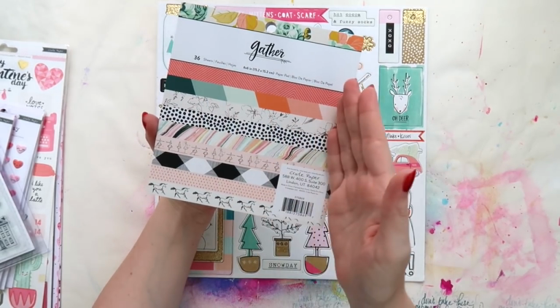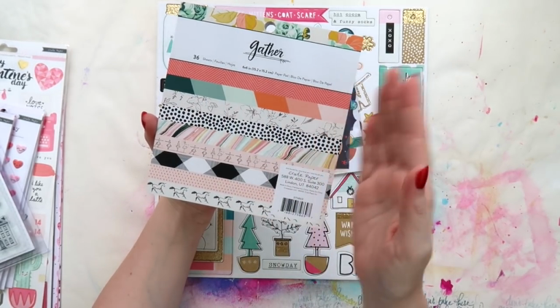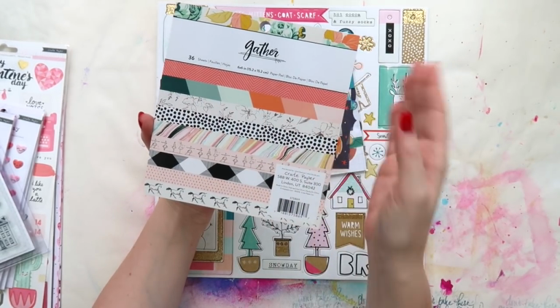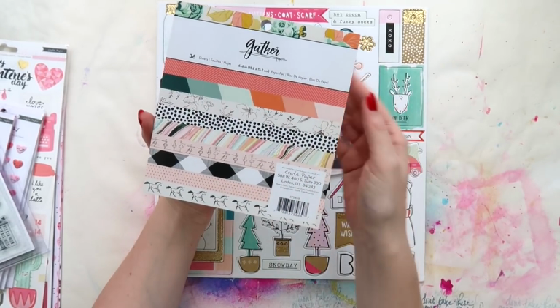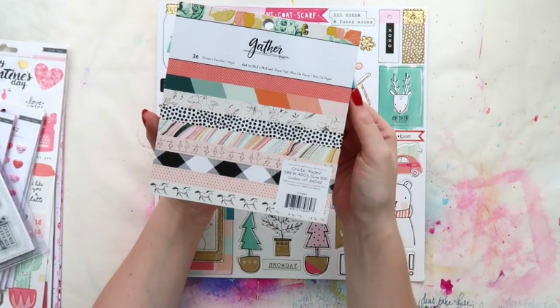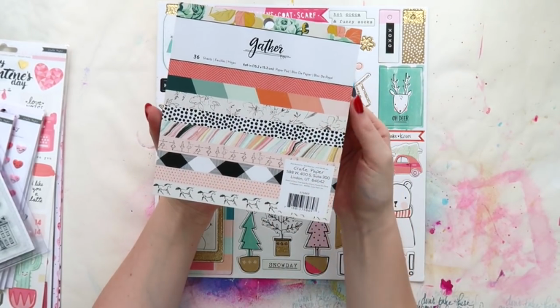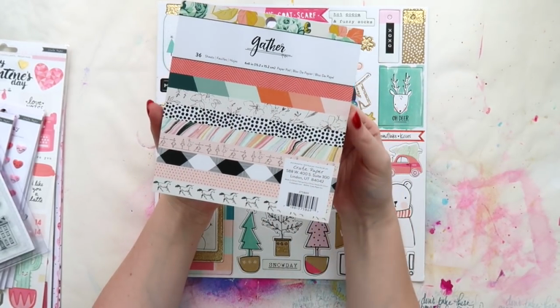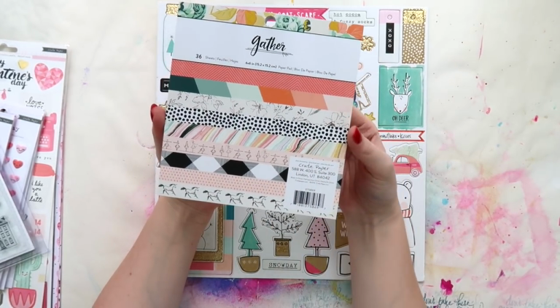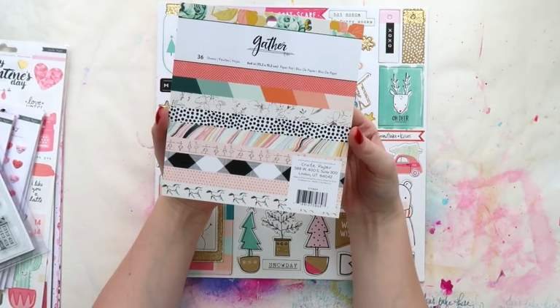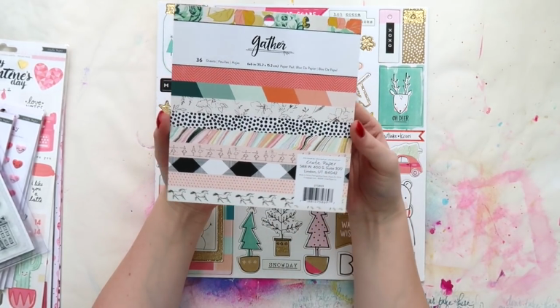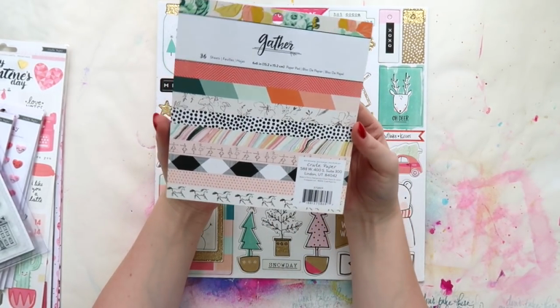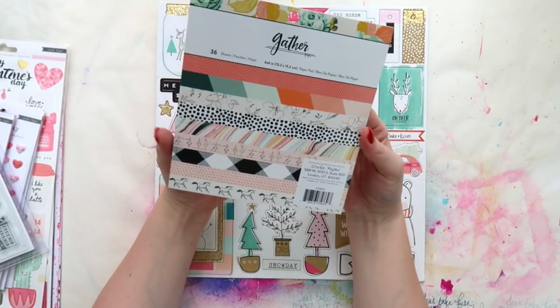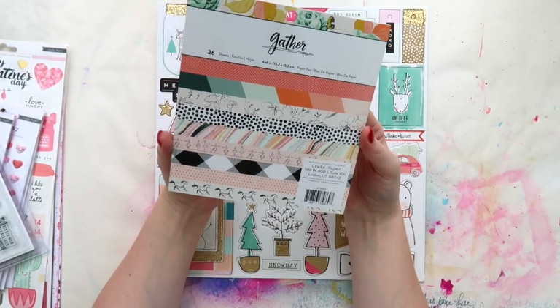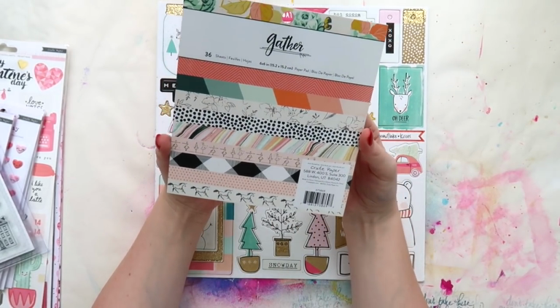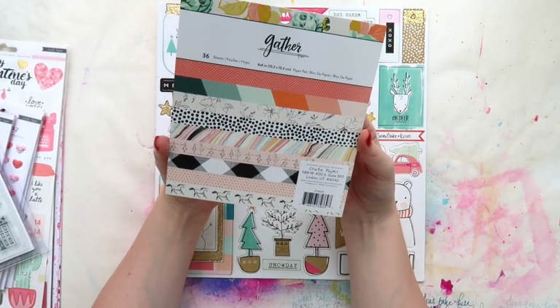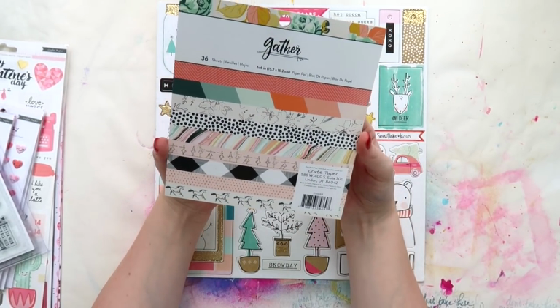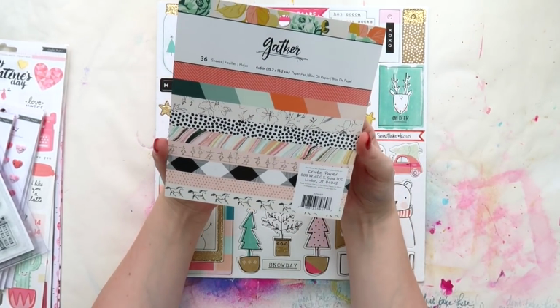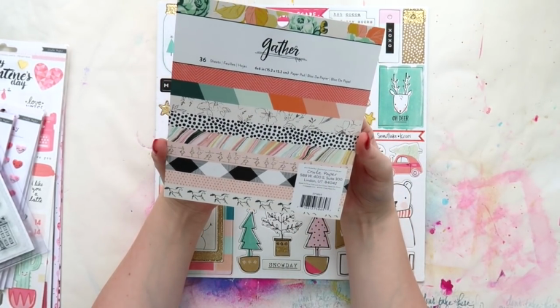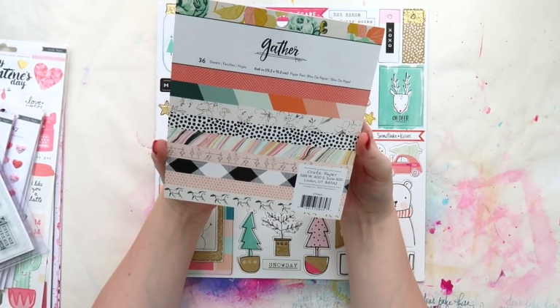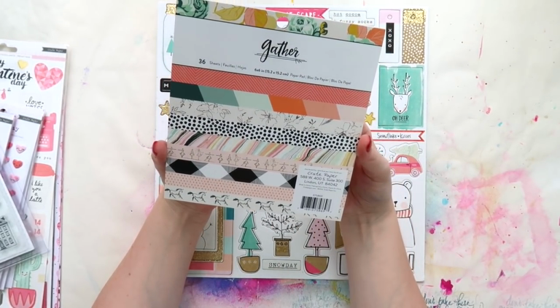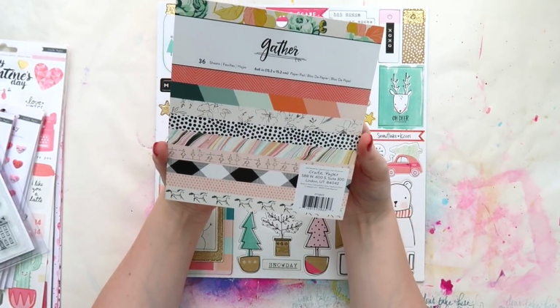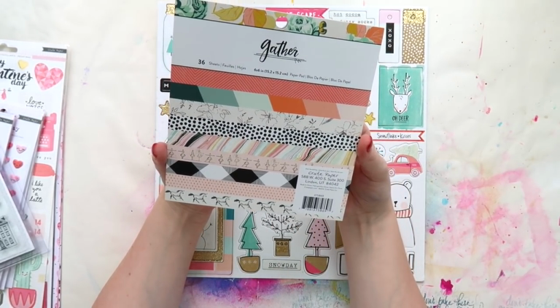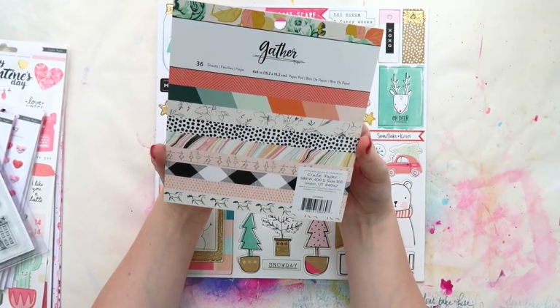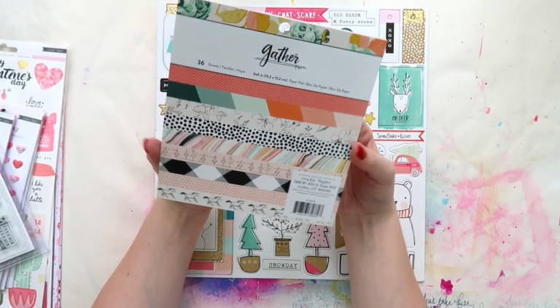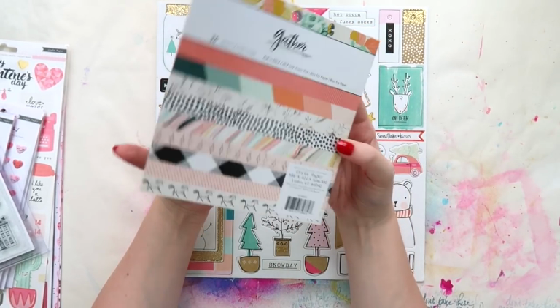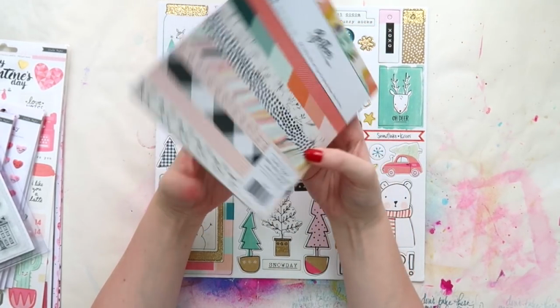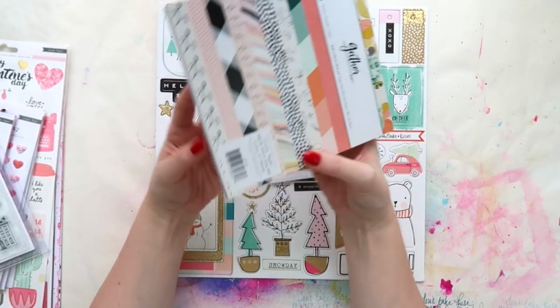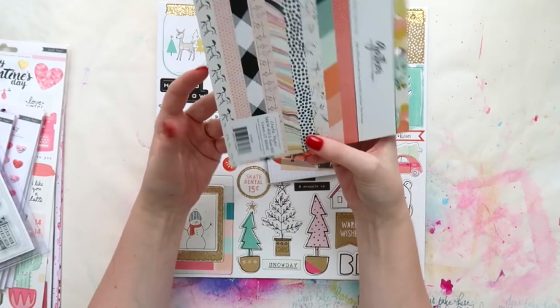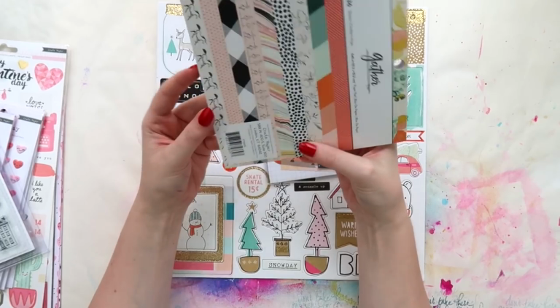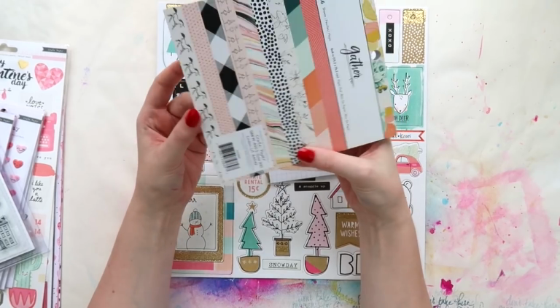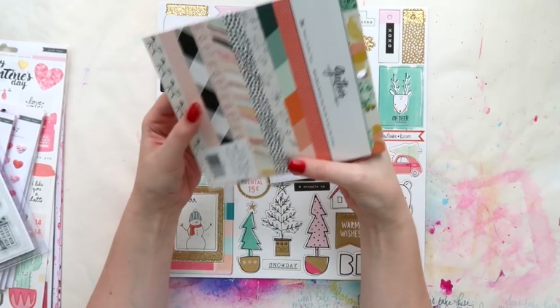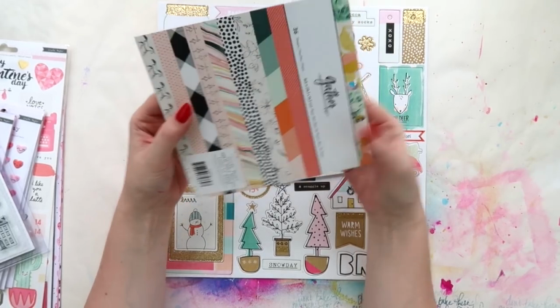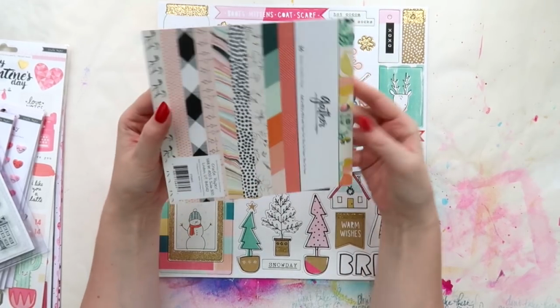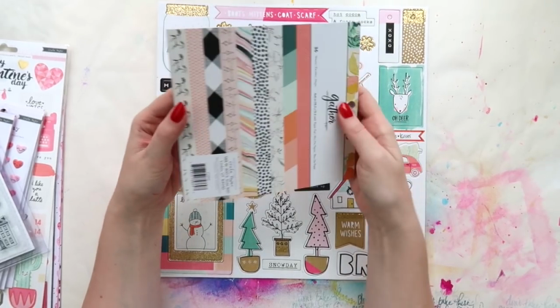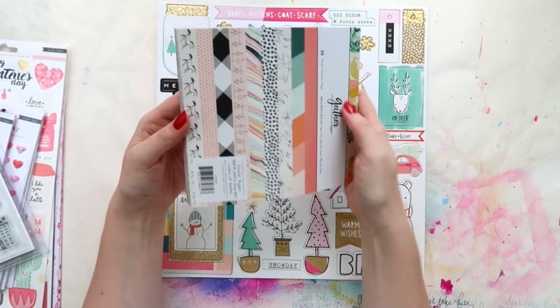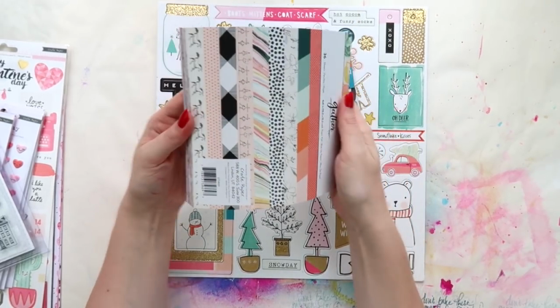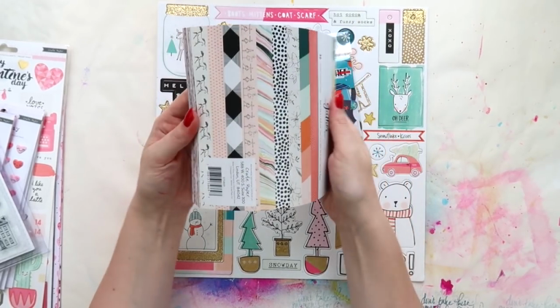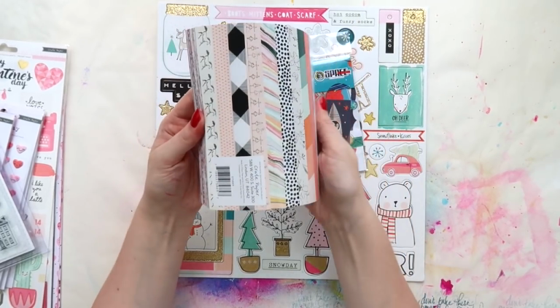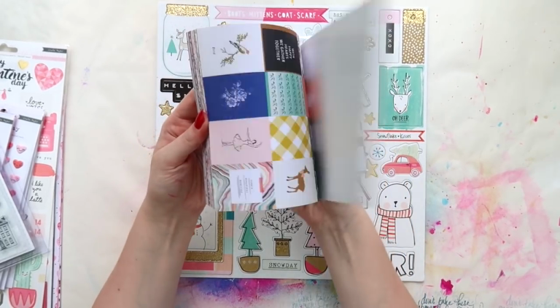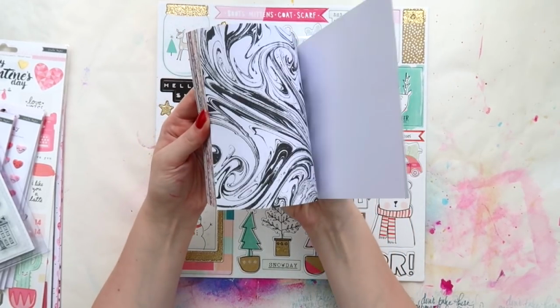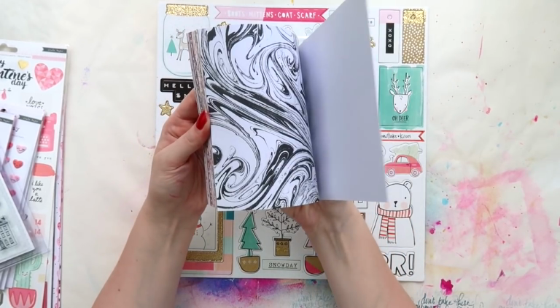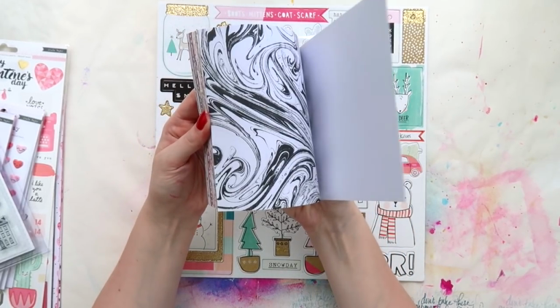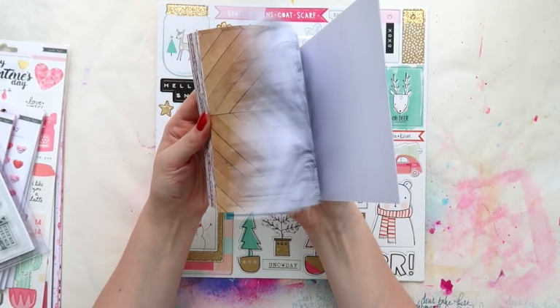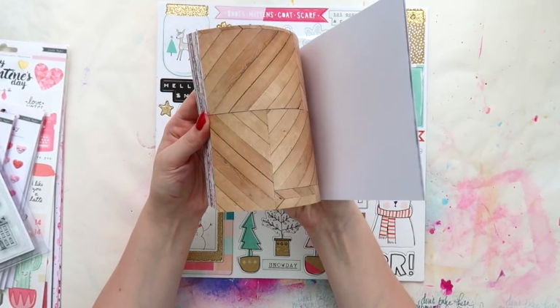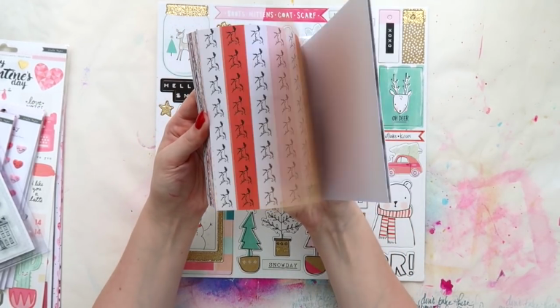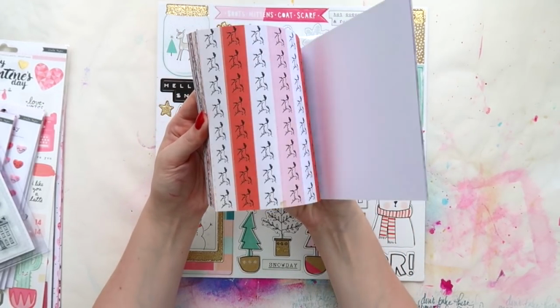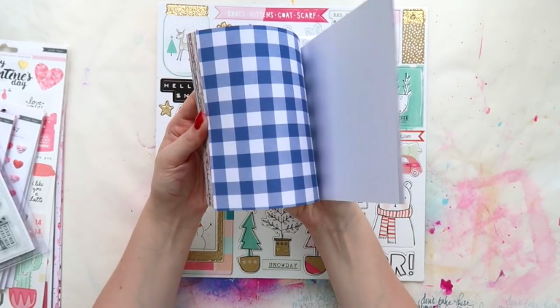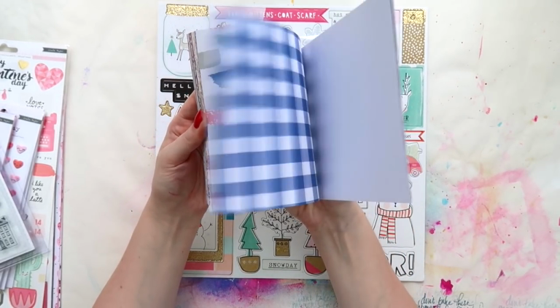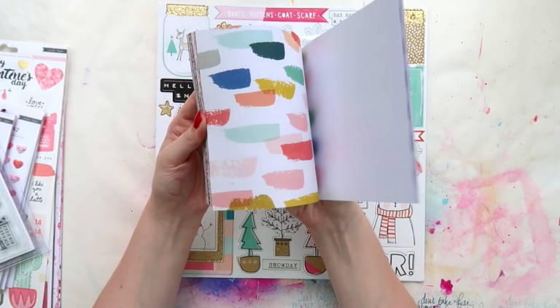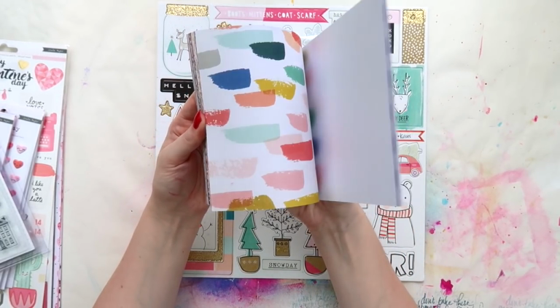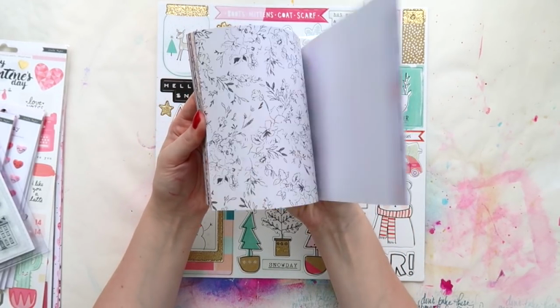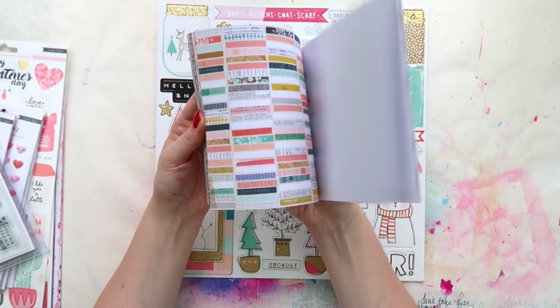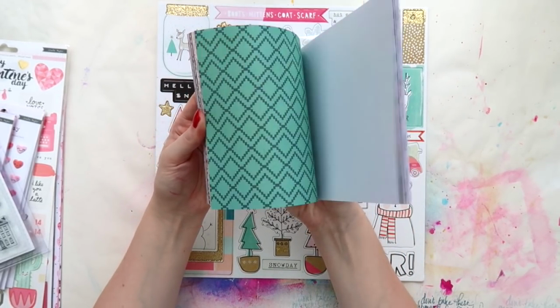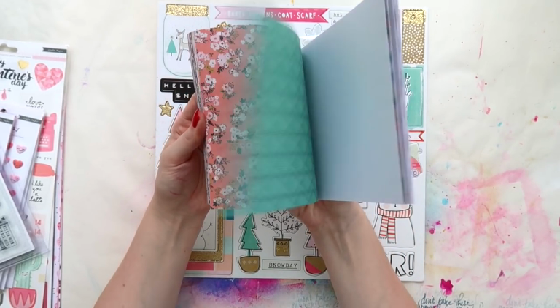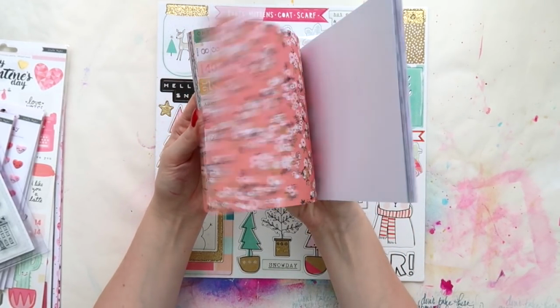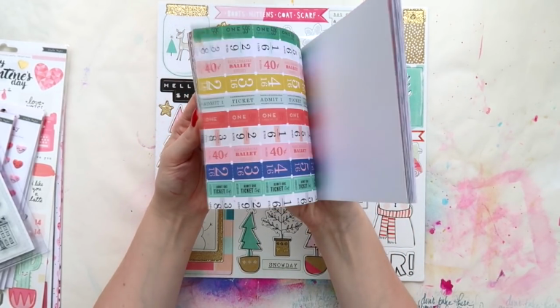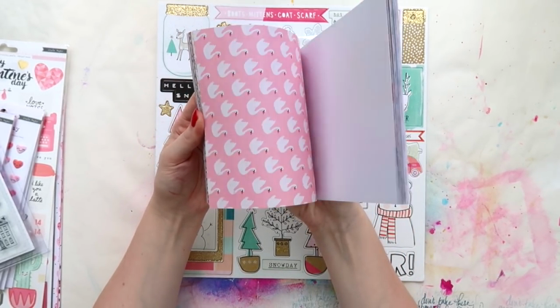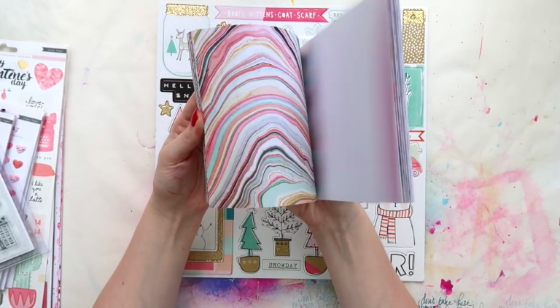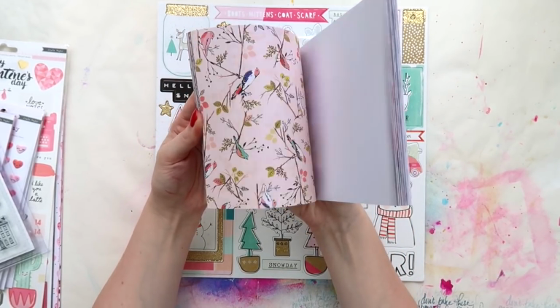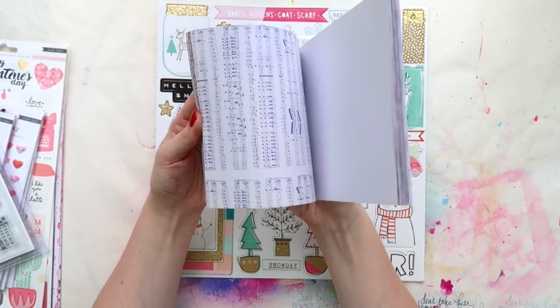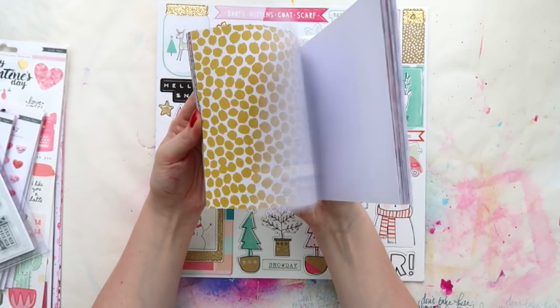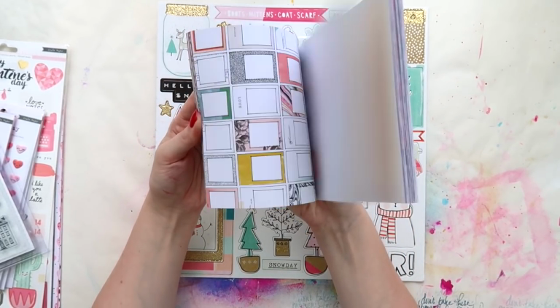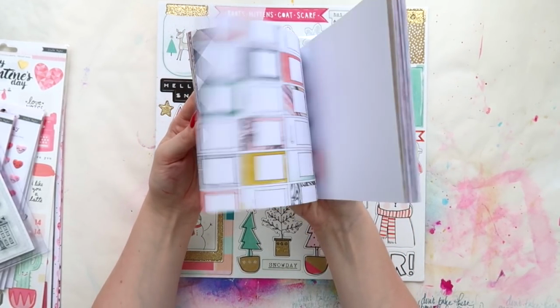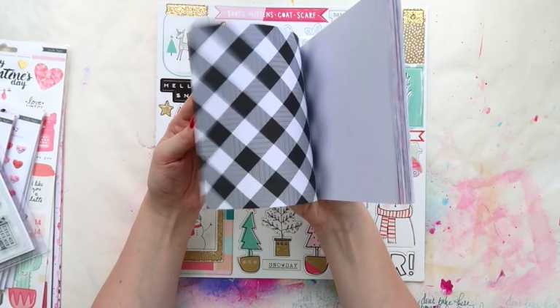Back to this — now that you've skipped forwards past my little rant — this is the Gather six by six paper pad and it has some pretty patterns. It's pretty lovely.